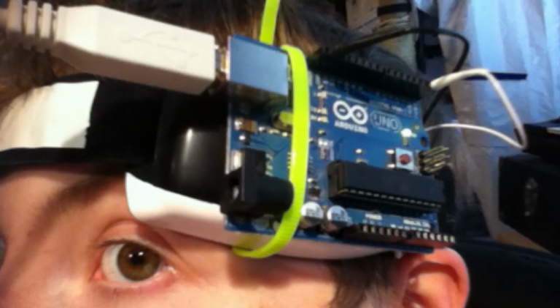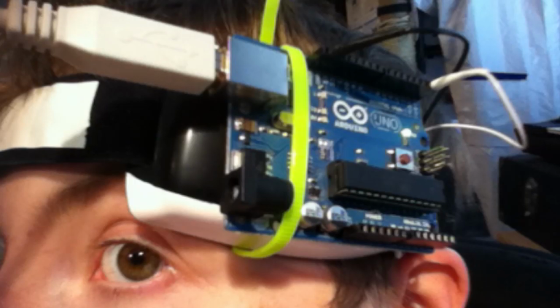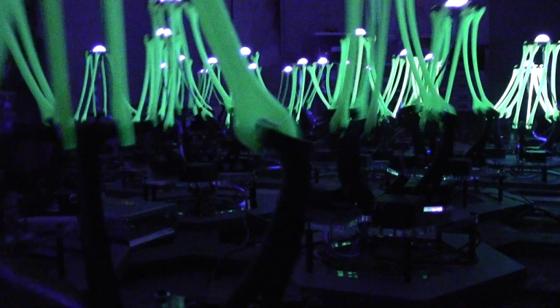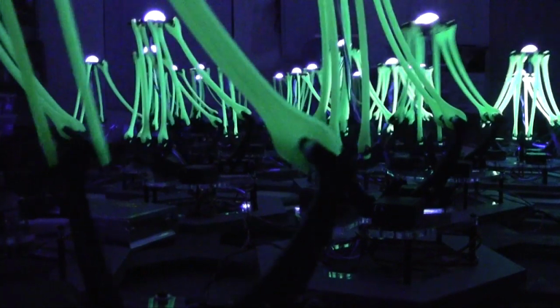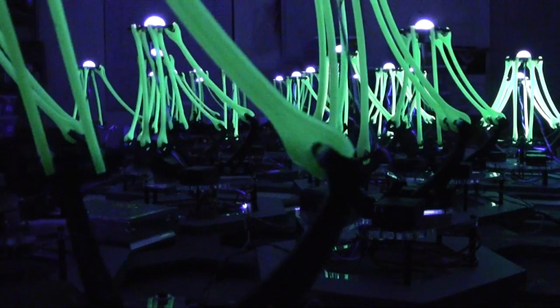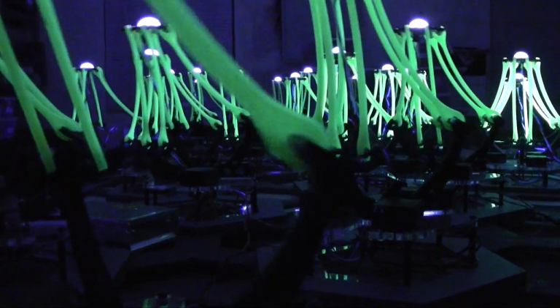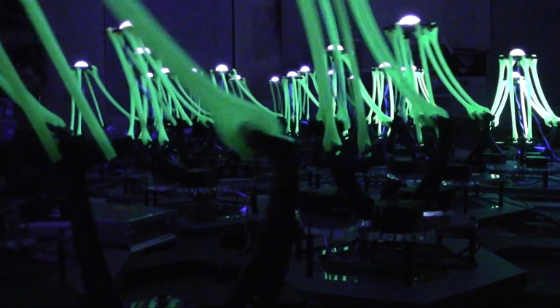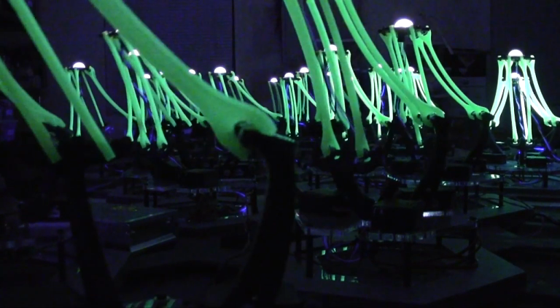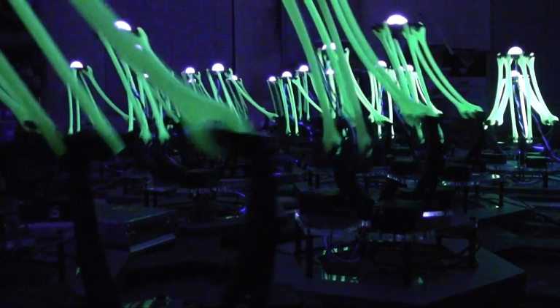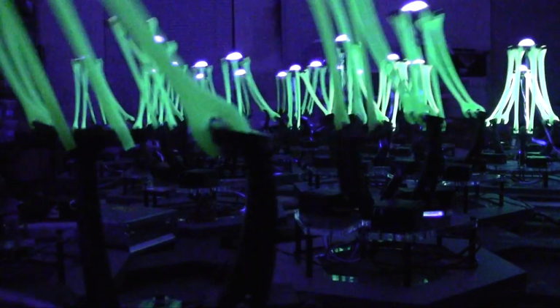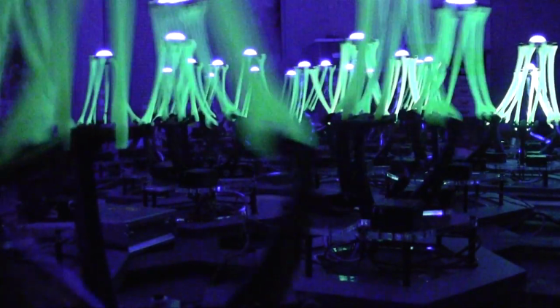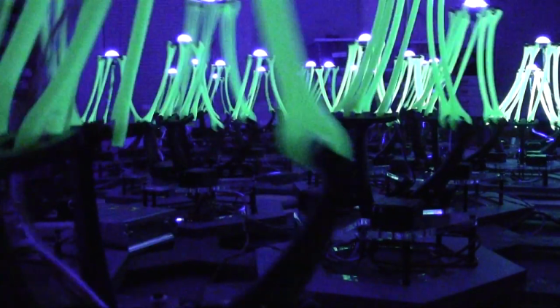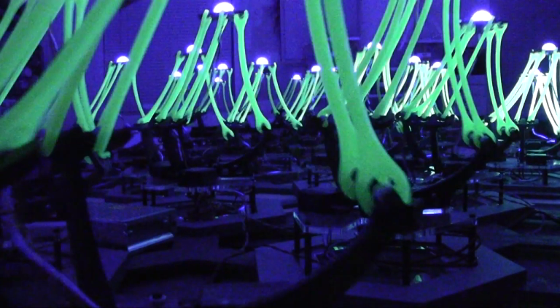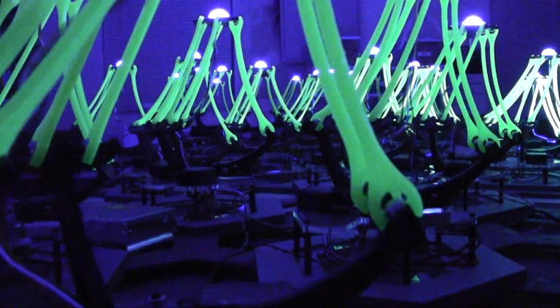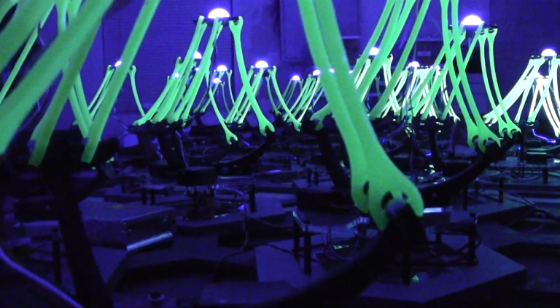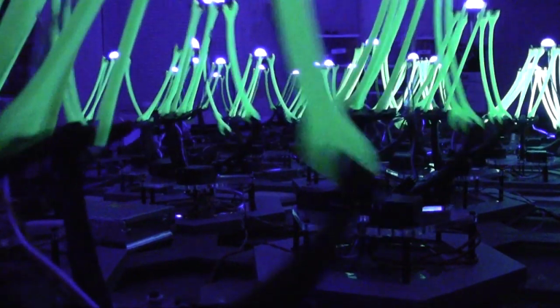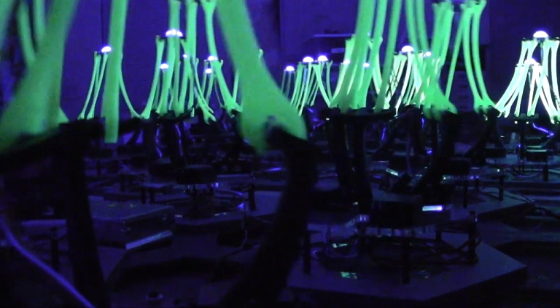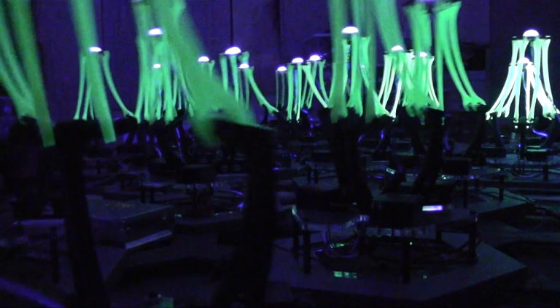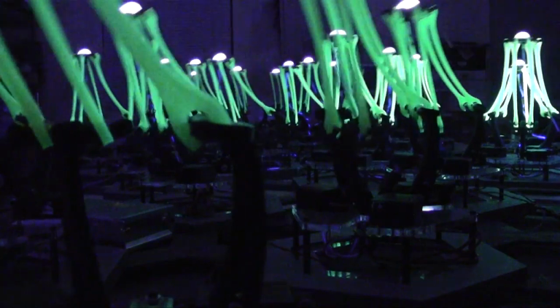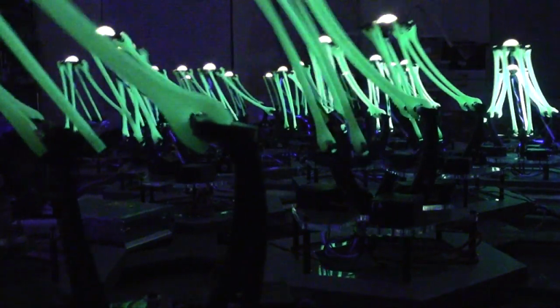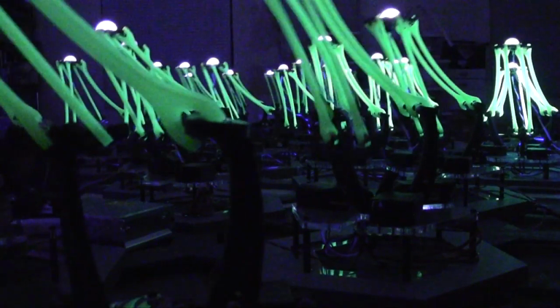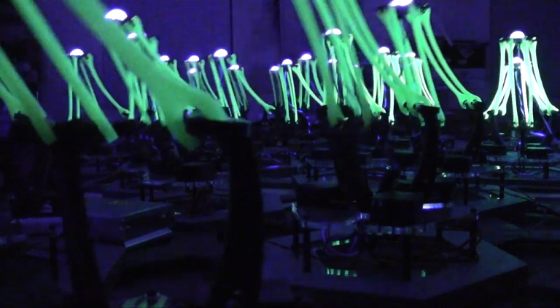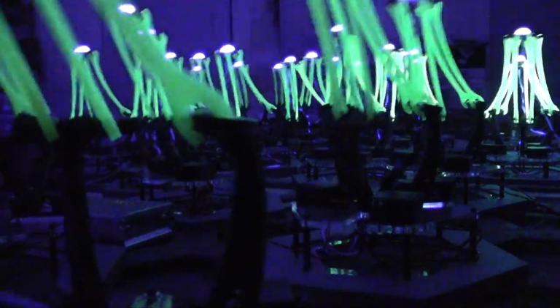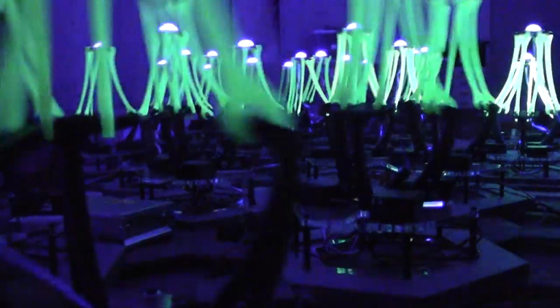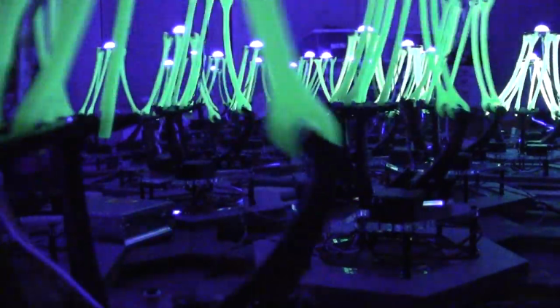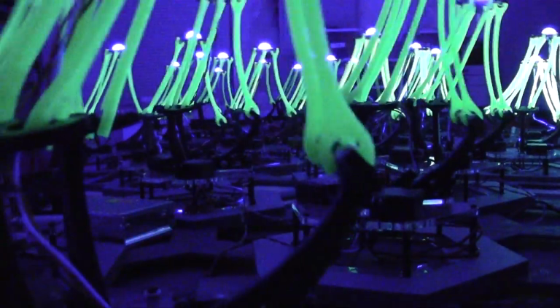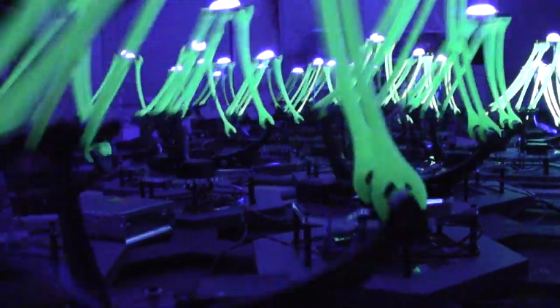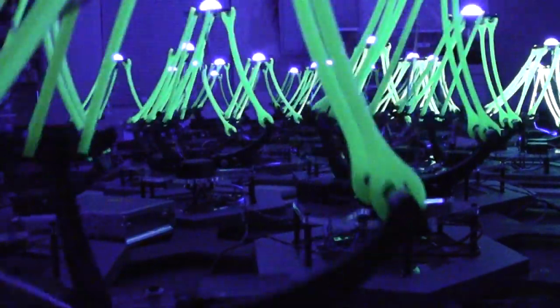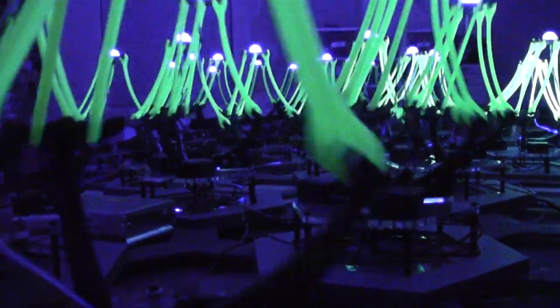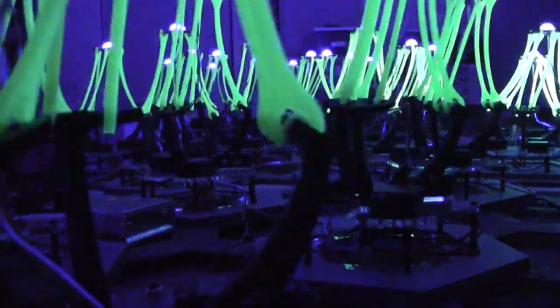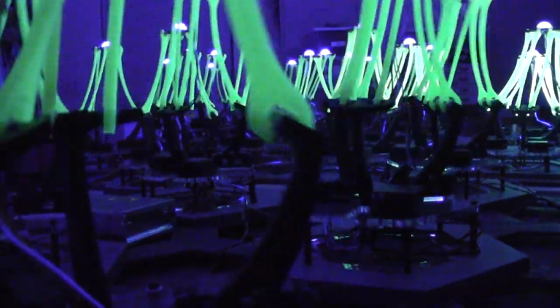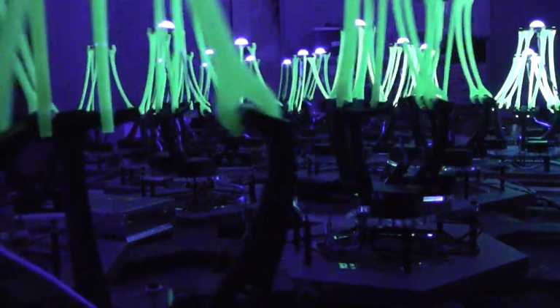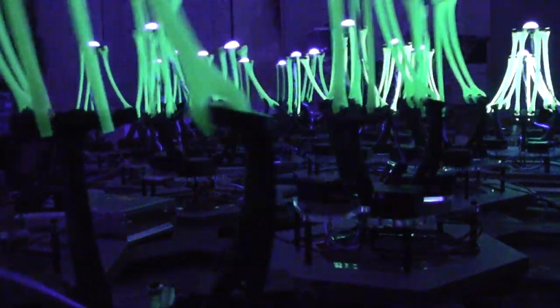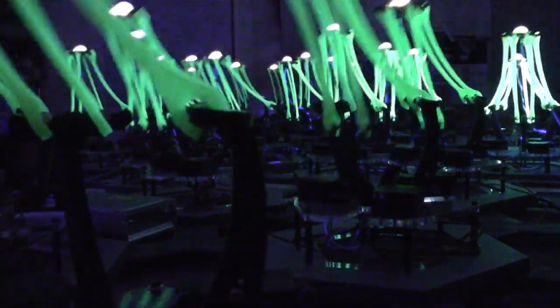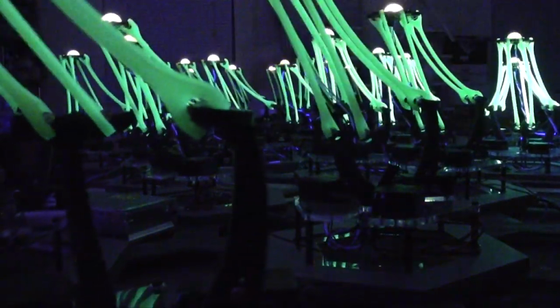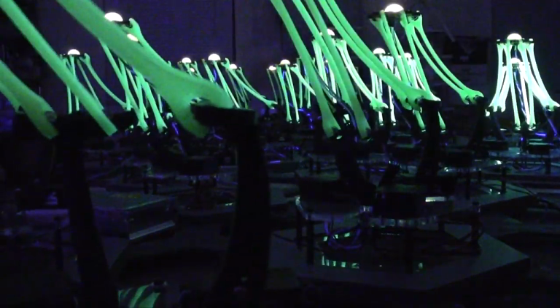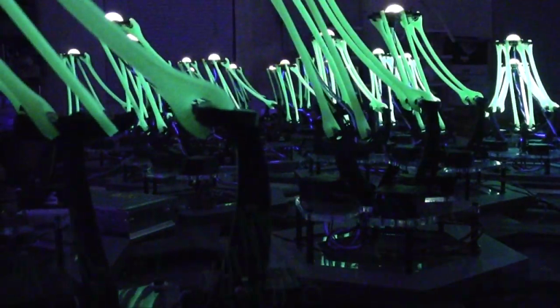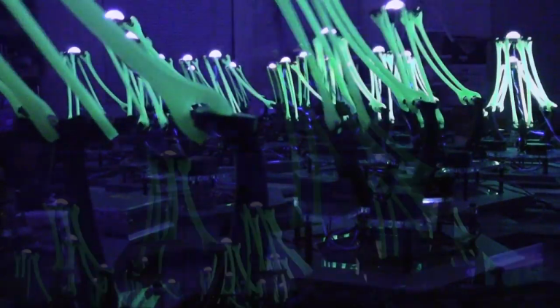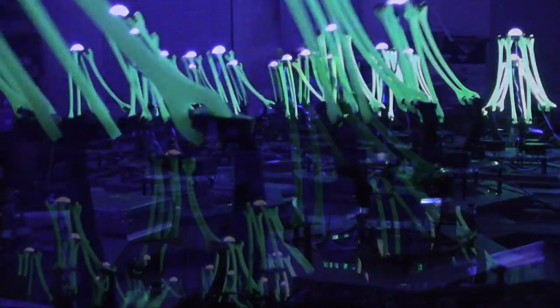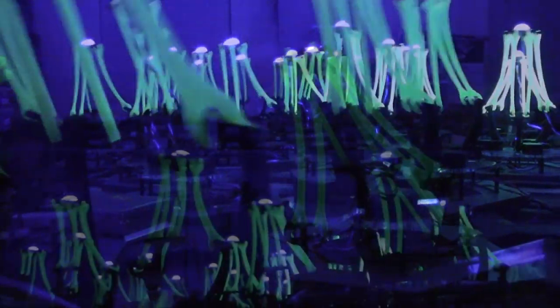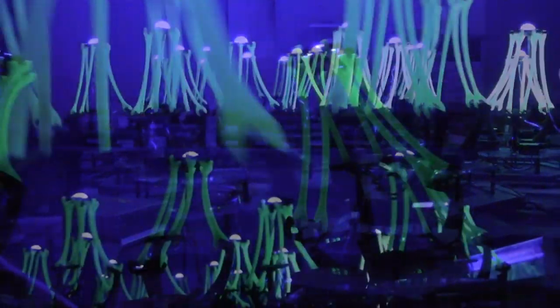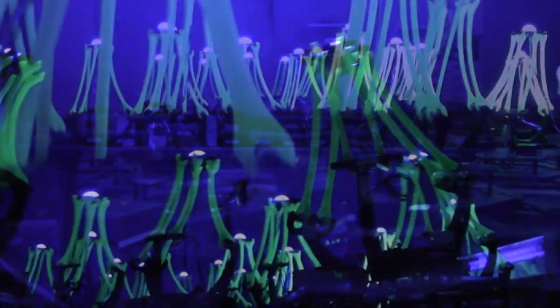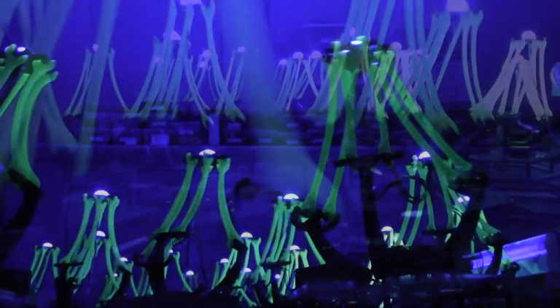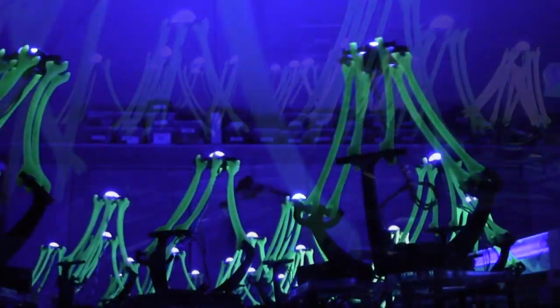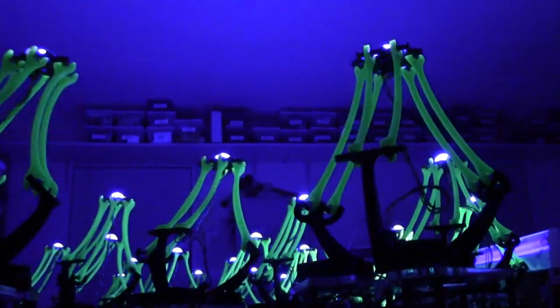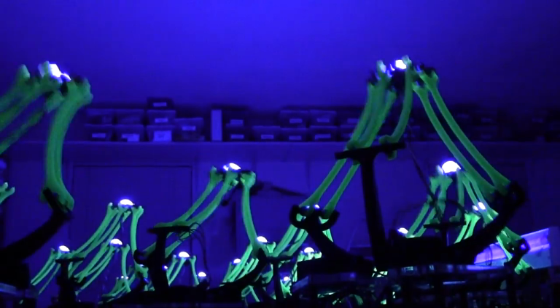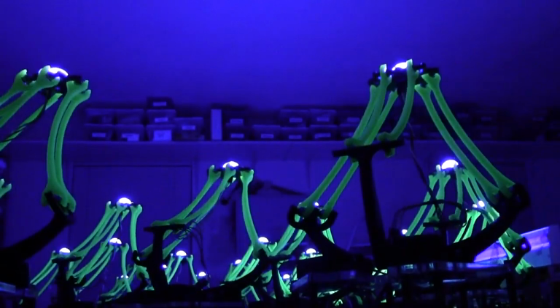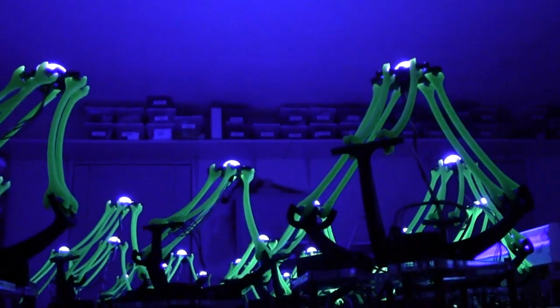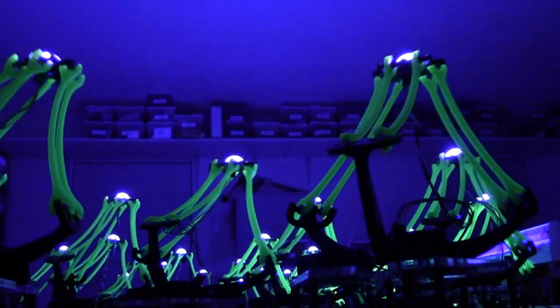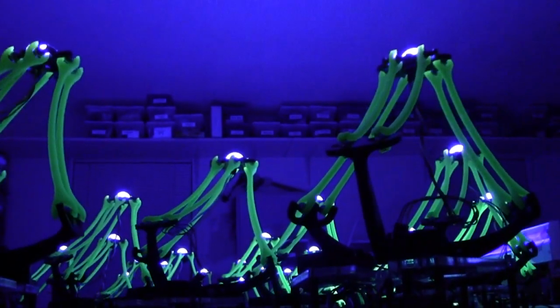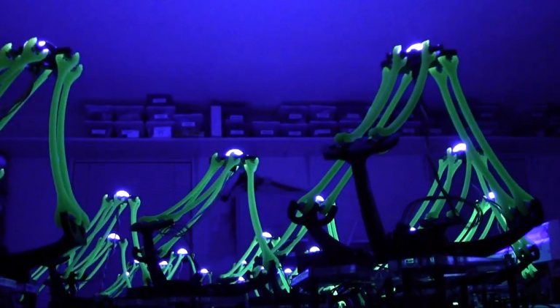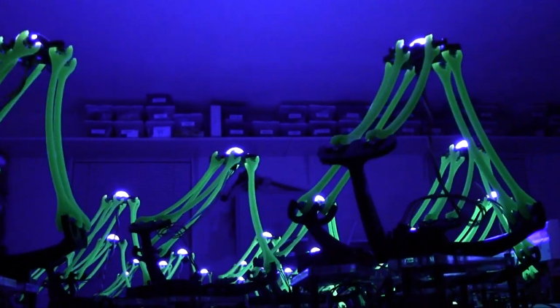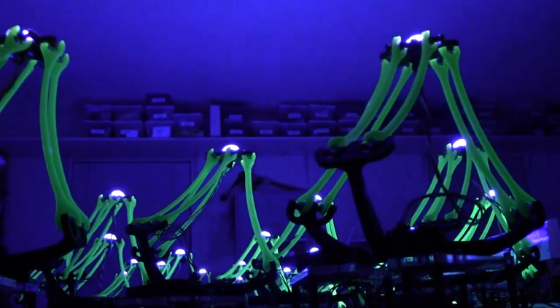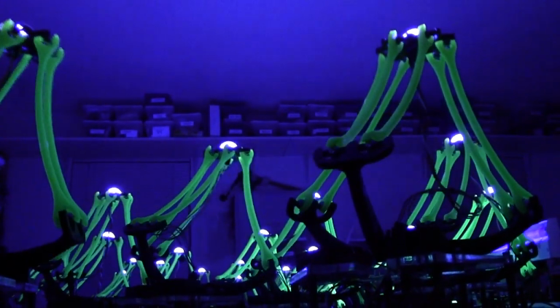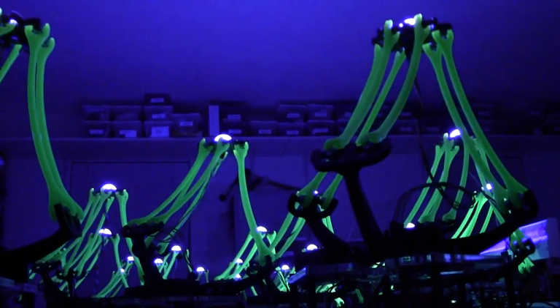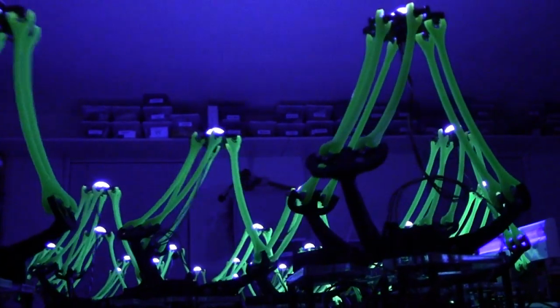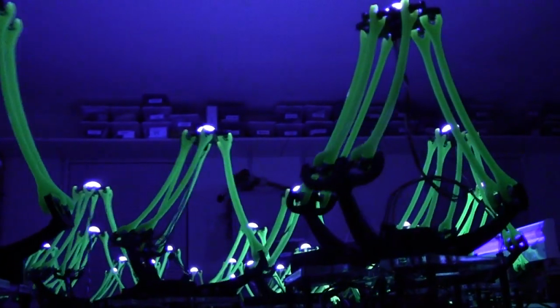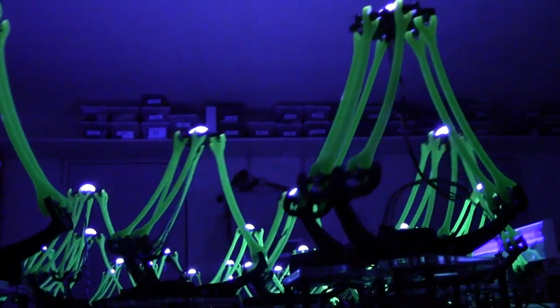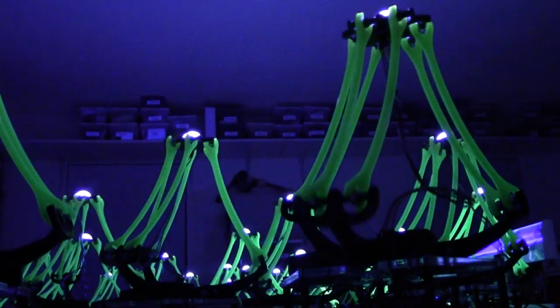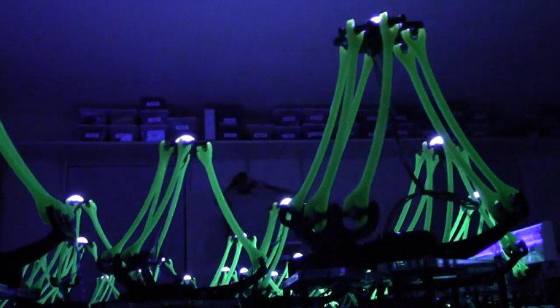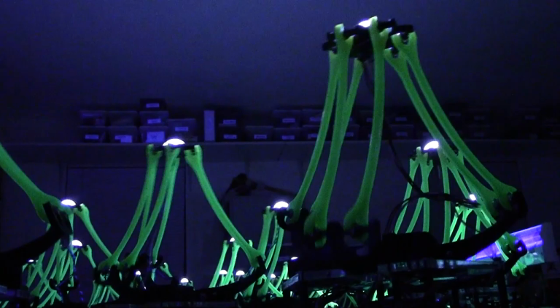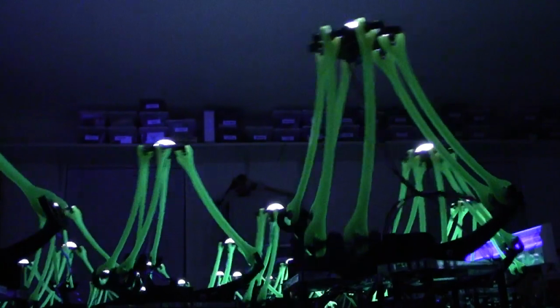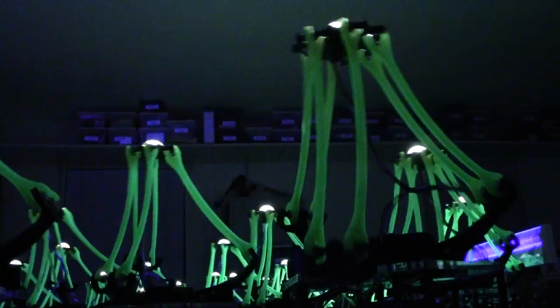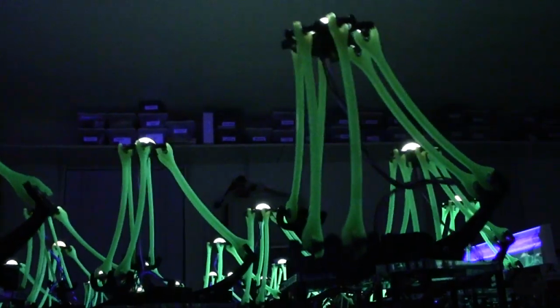We aren't inventing anything. Delta robots have been picking and placing for years. However, we are appropriating the technology to do something new and creative.